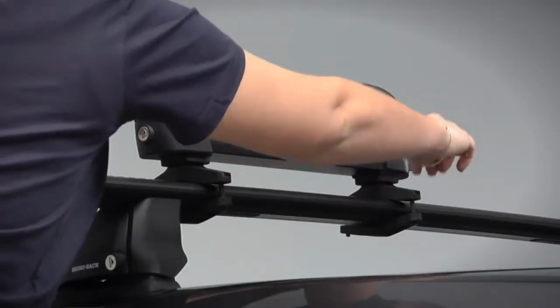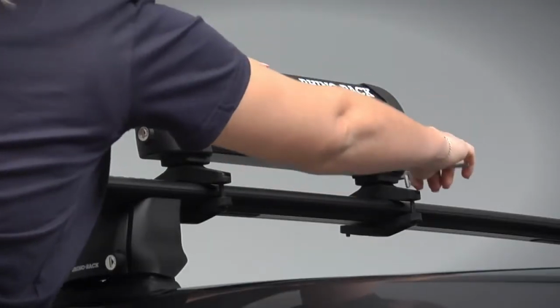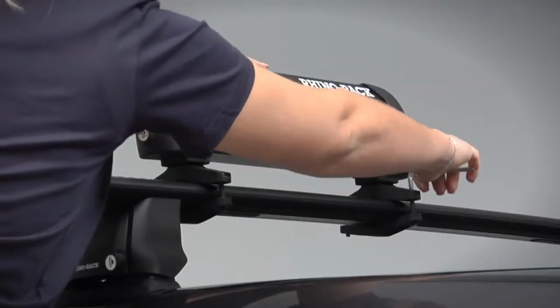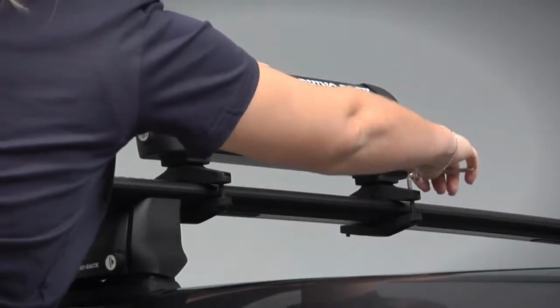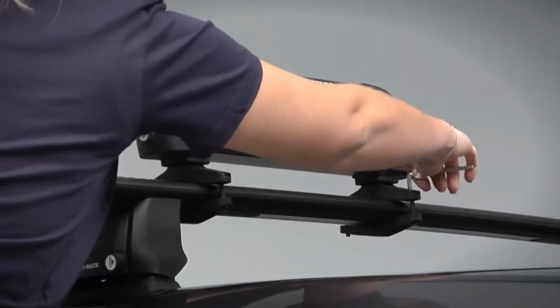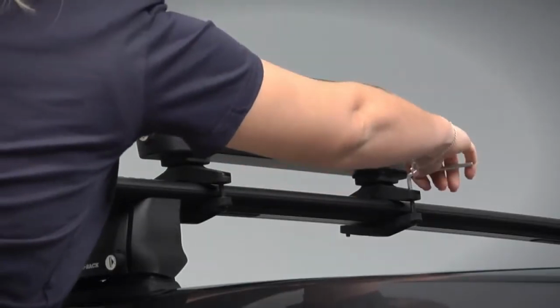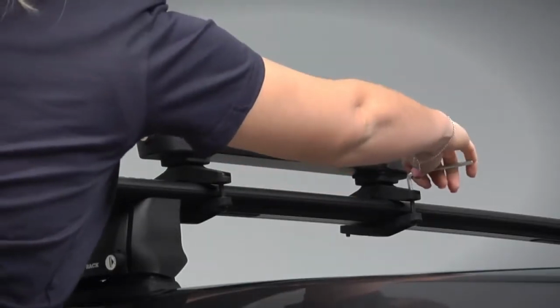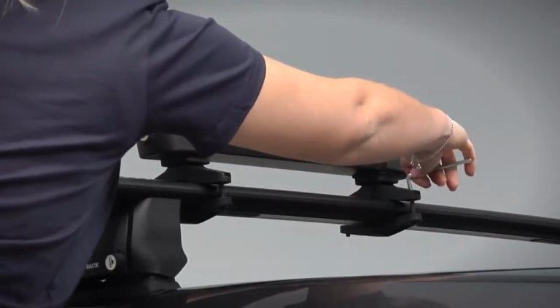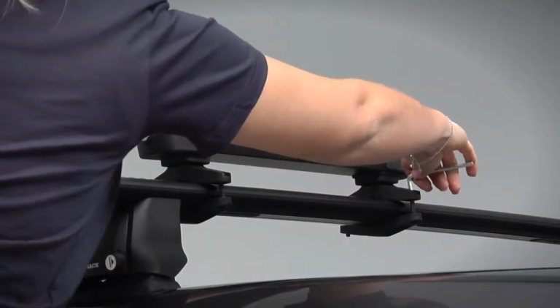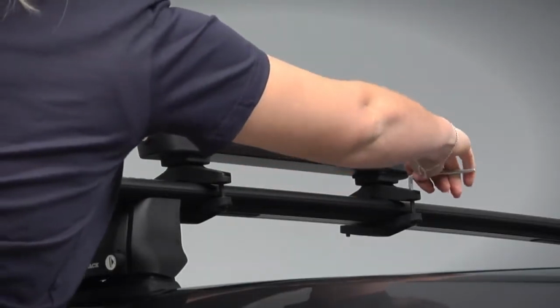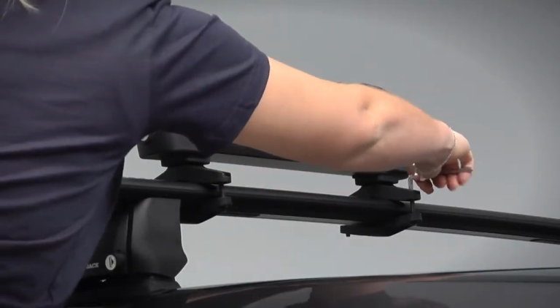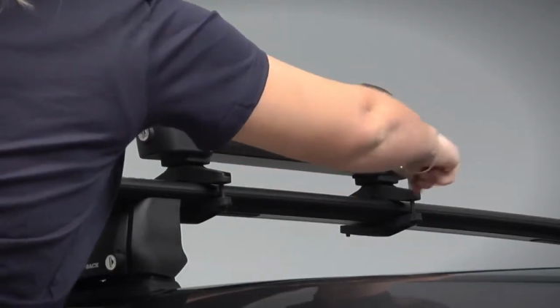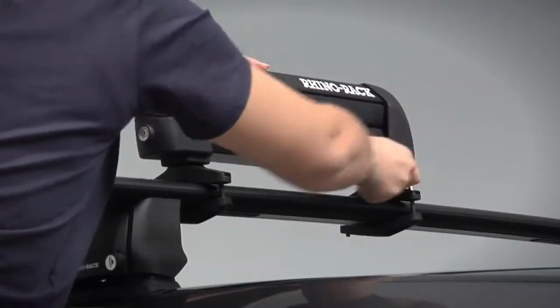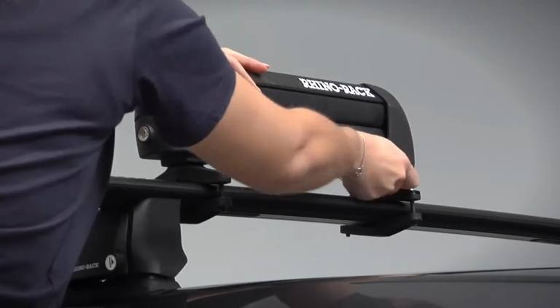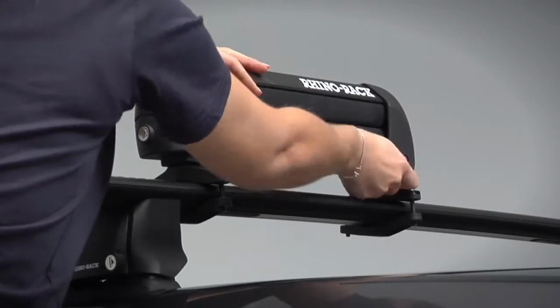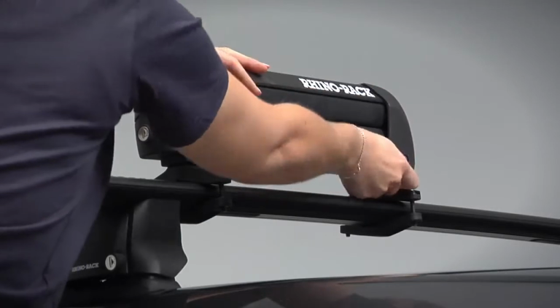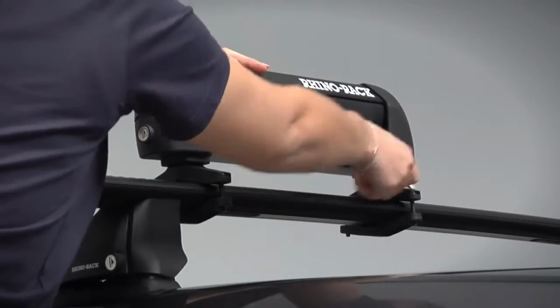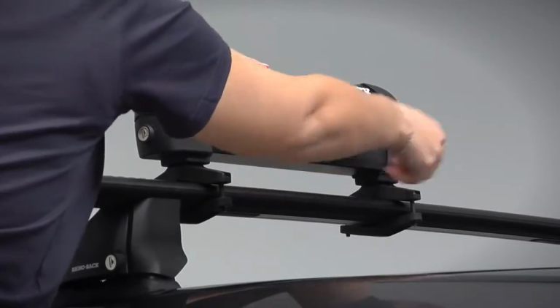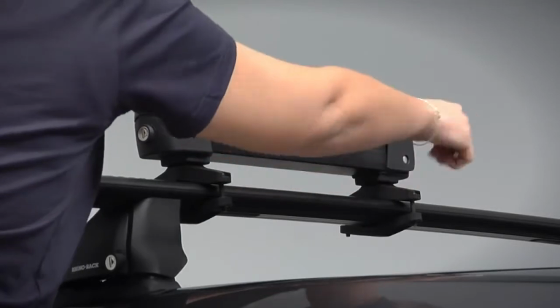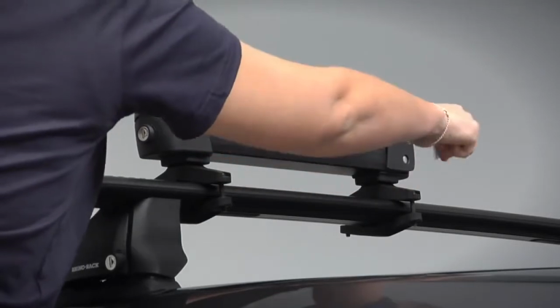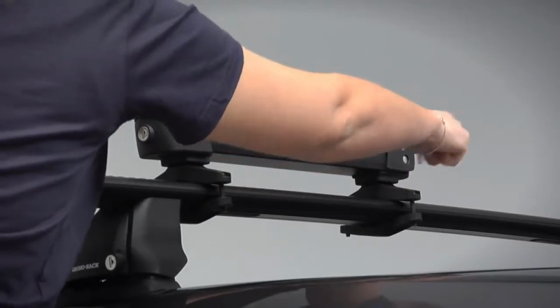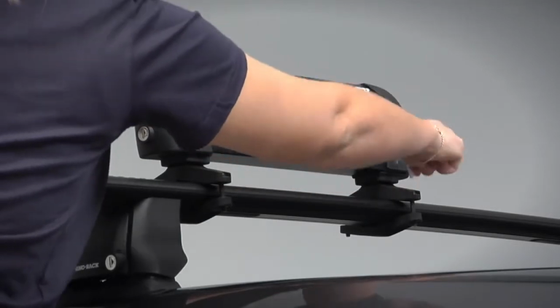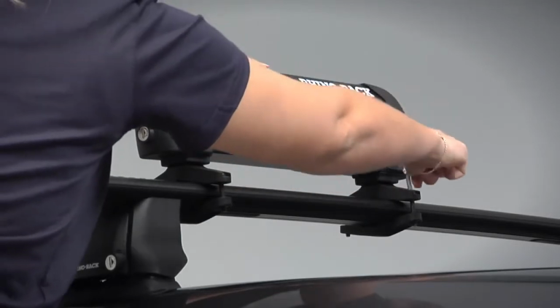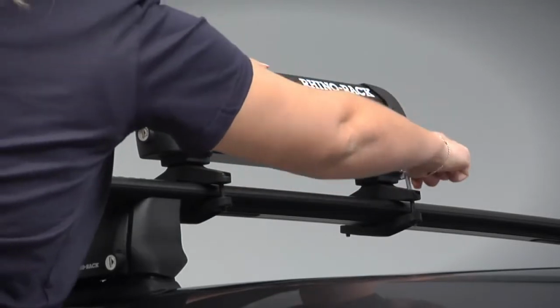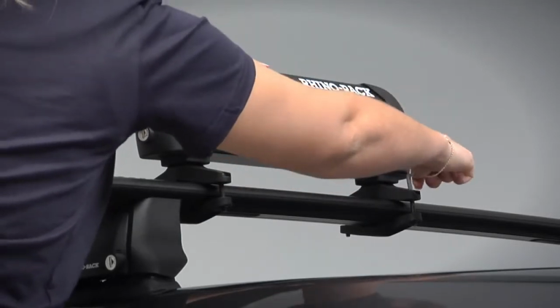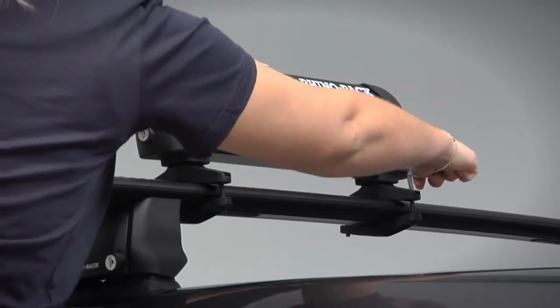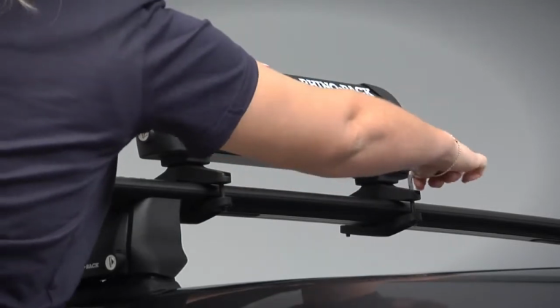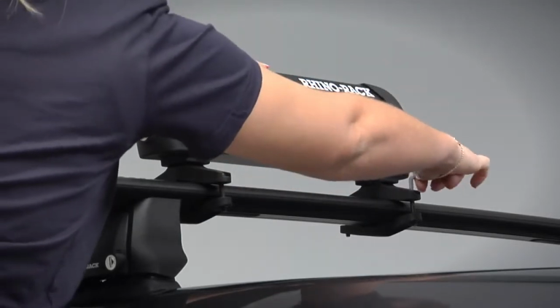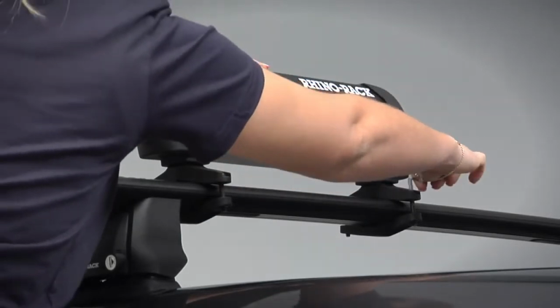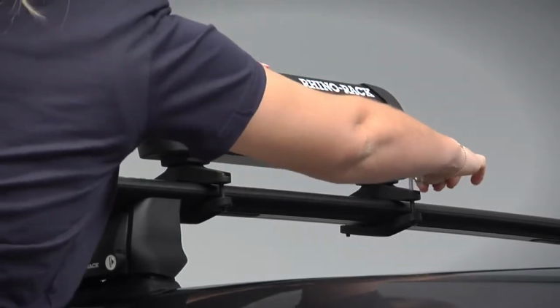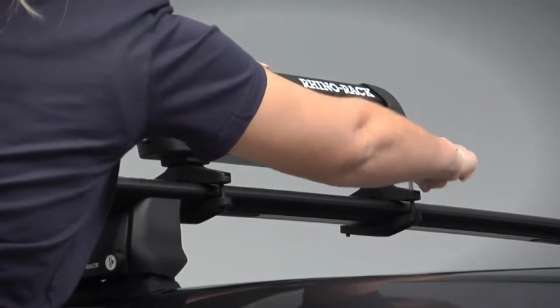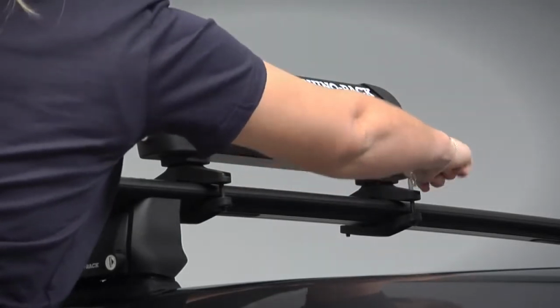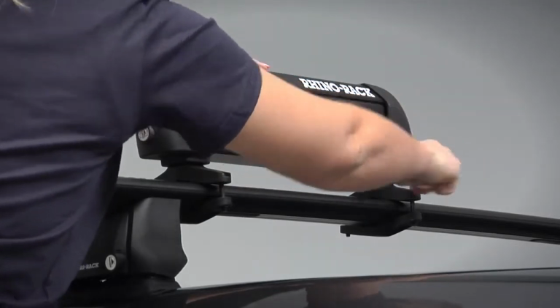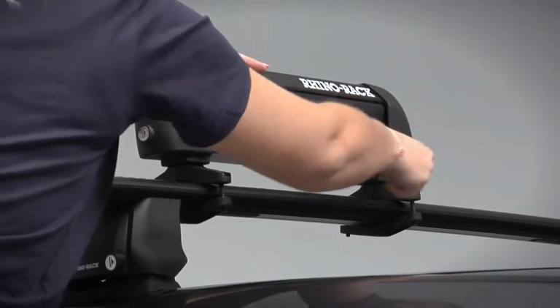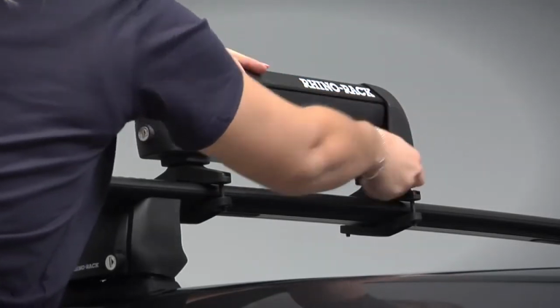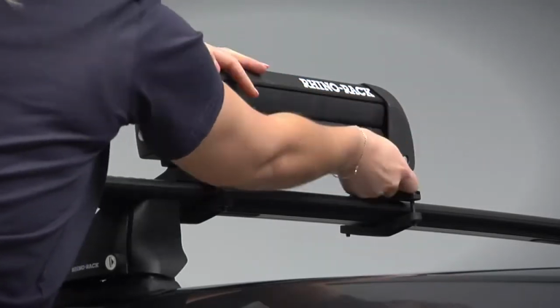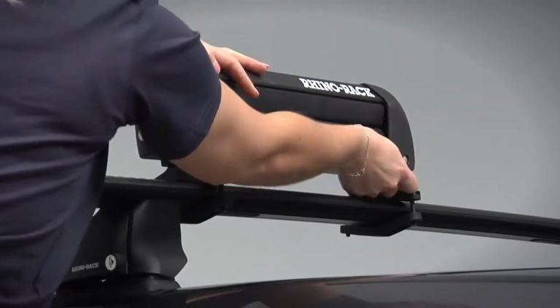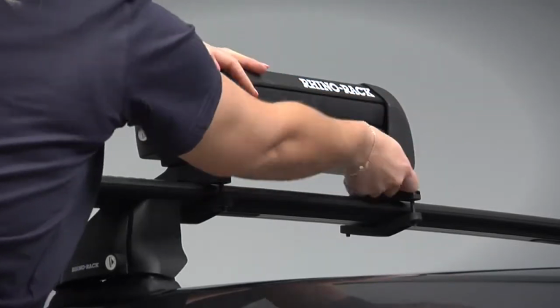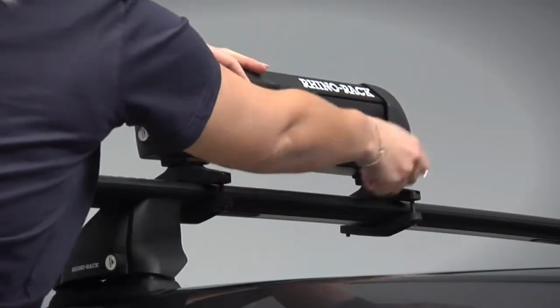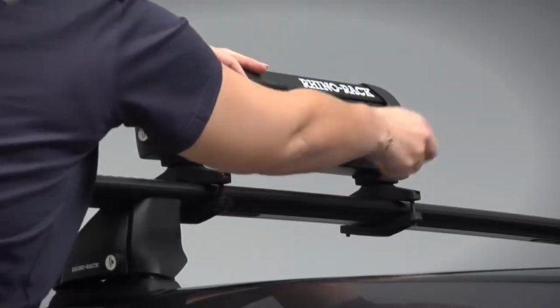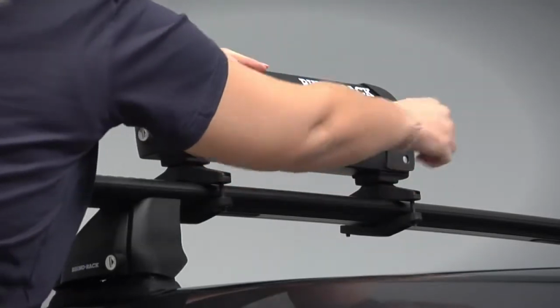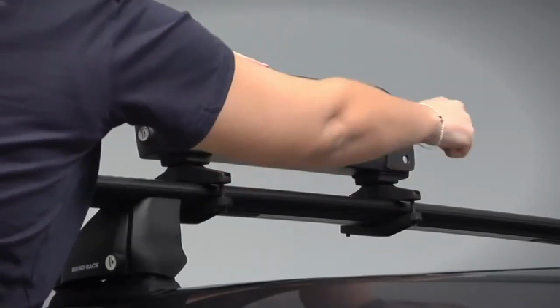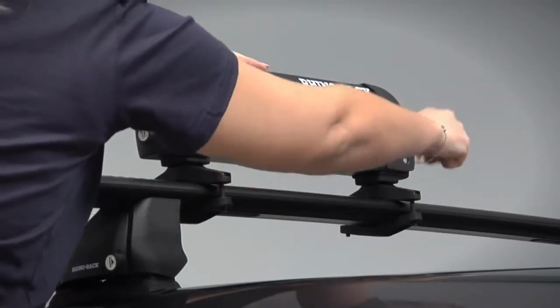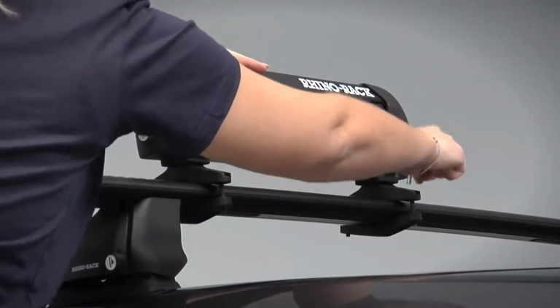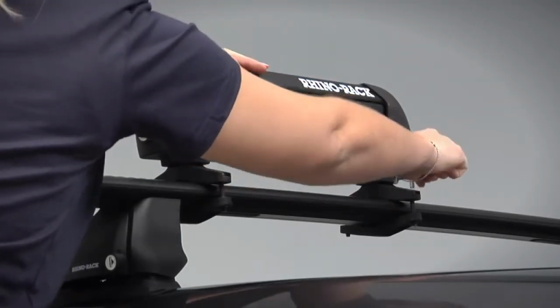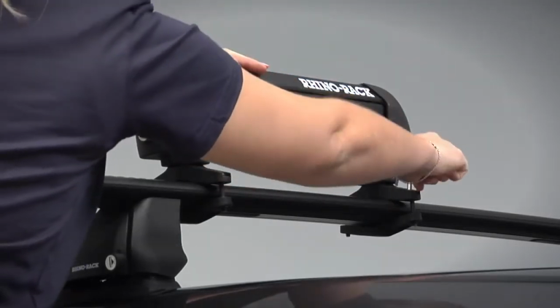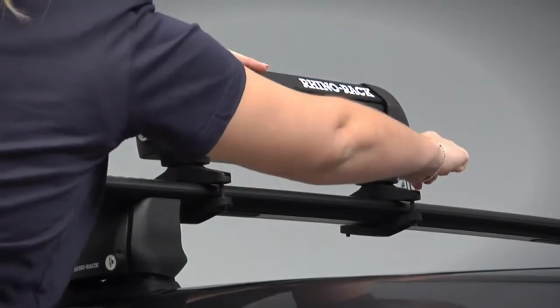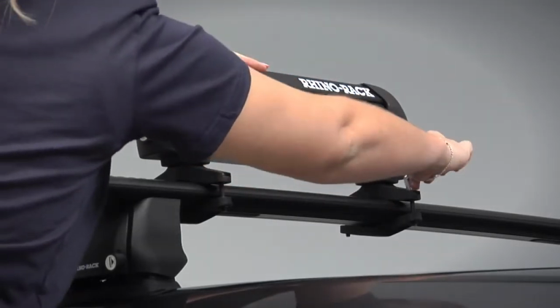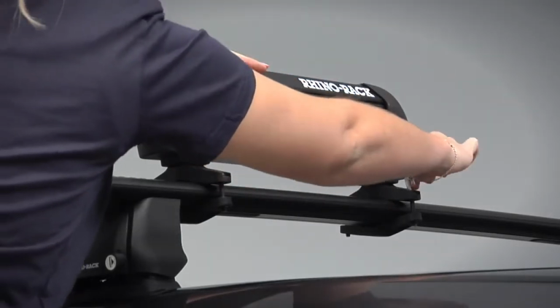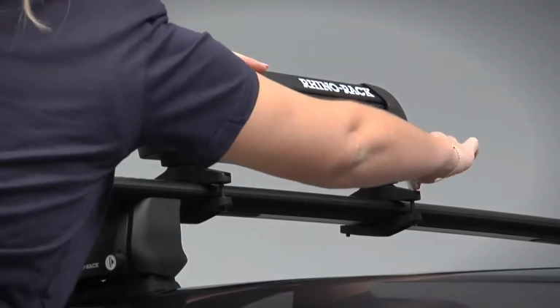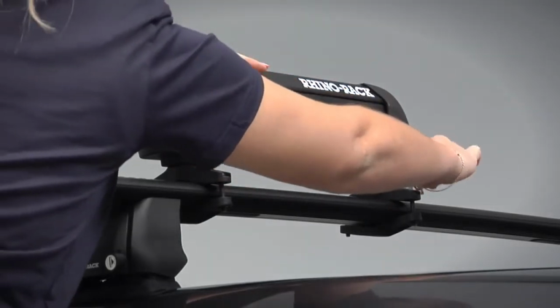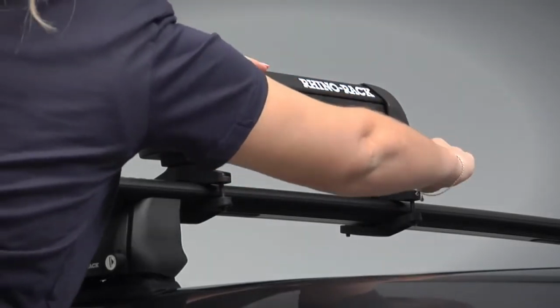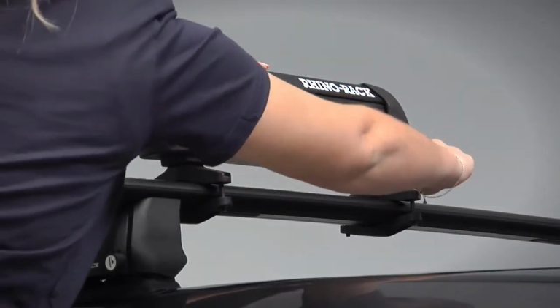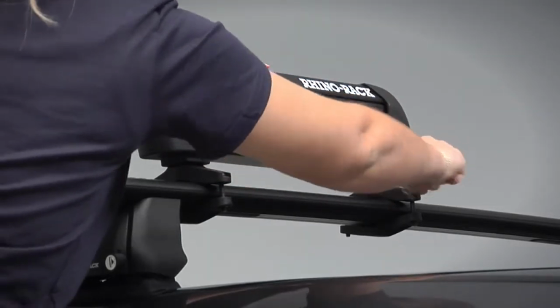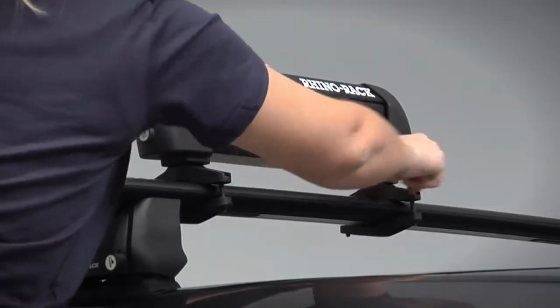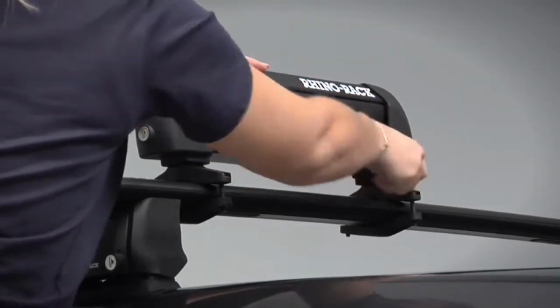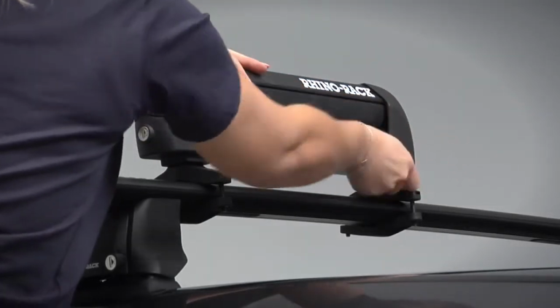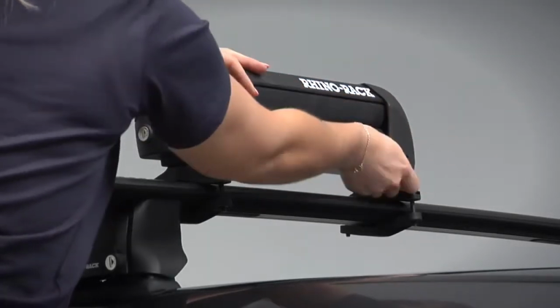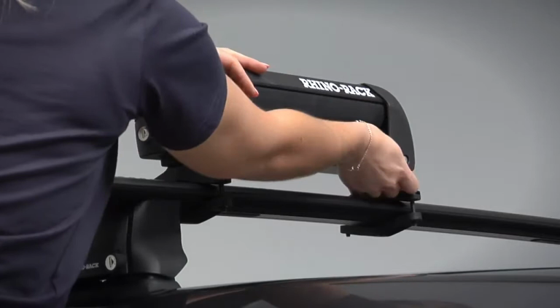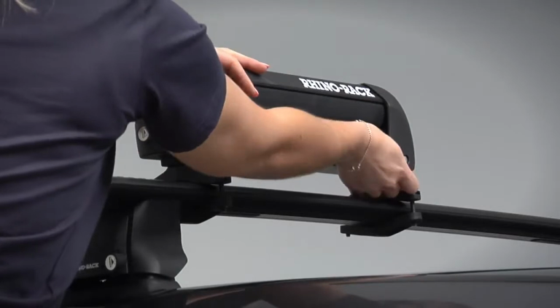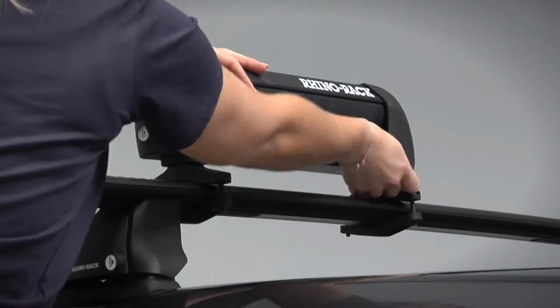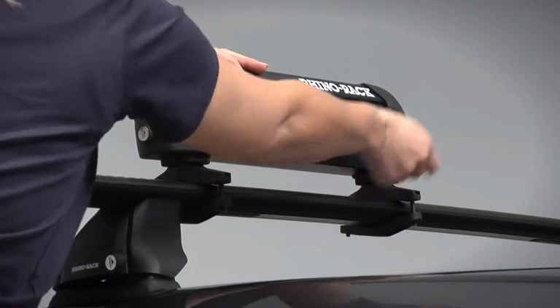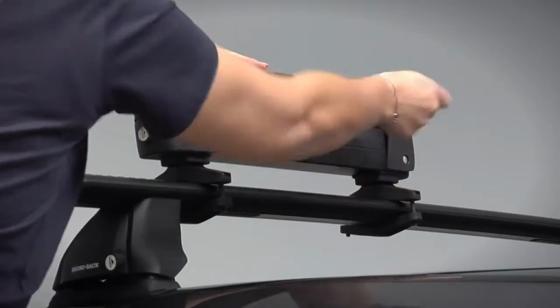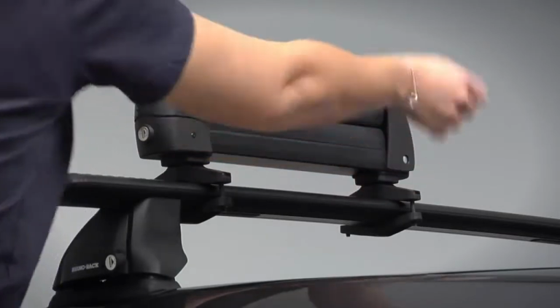Tighten the M6 screw on each clamp. Tighten to 3 to 4Nm but make sure not to over tighten.